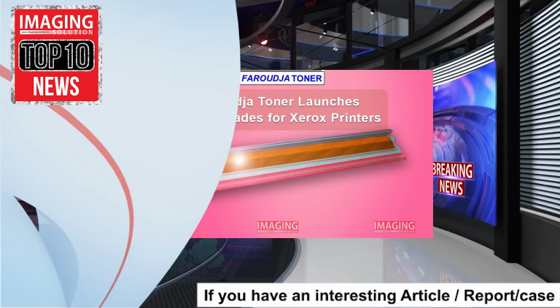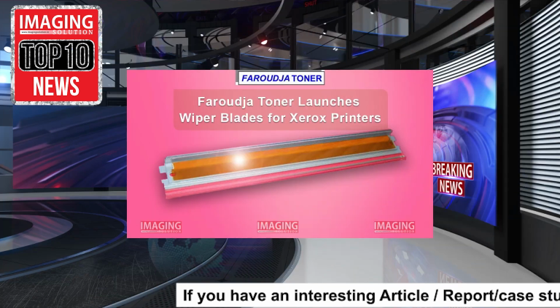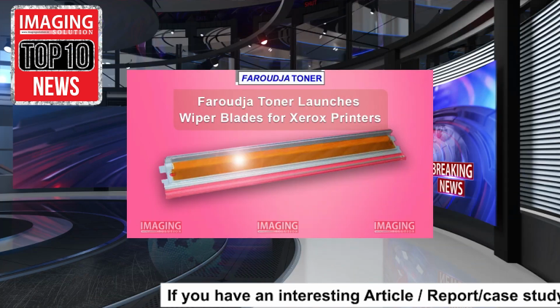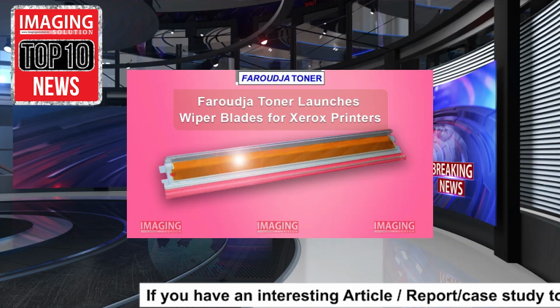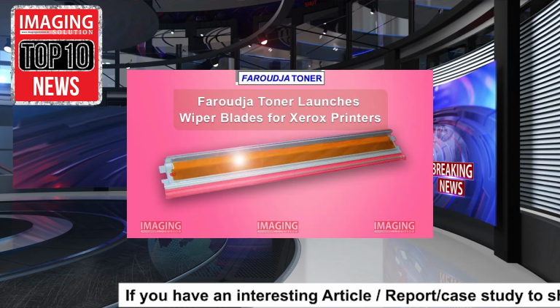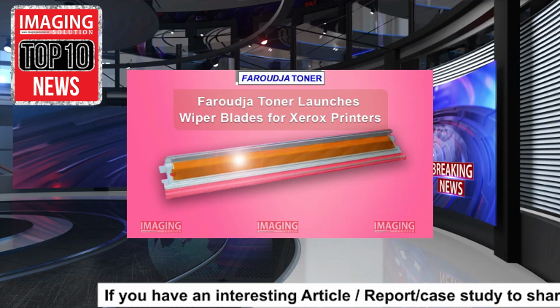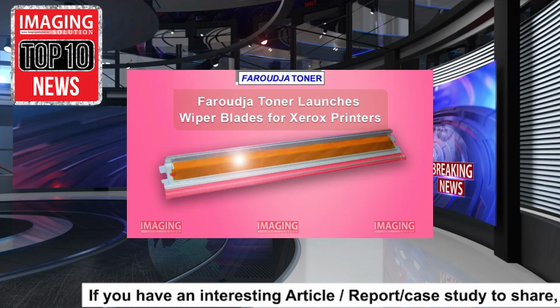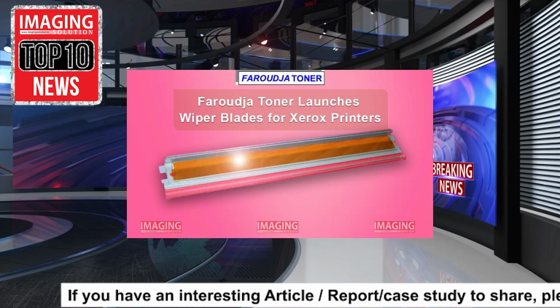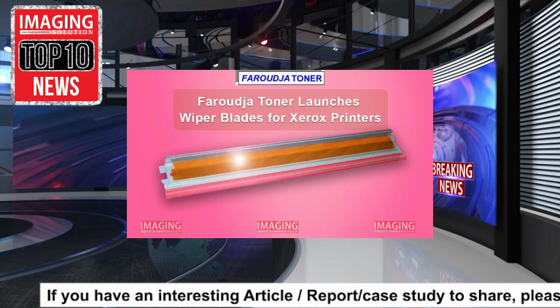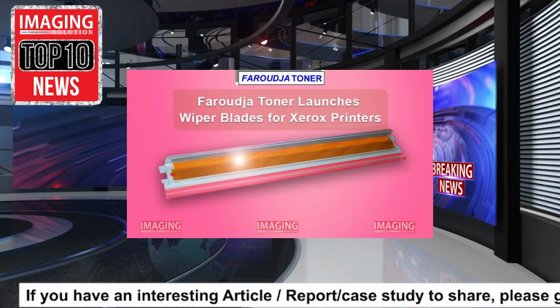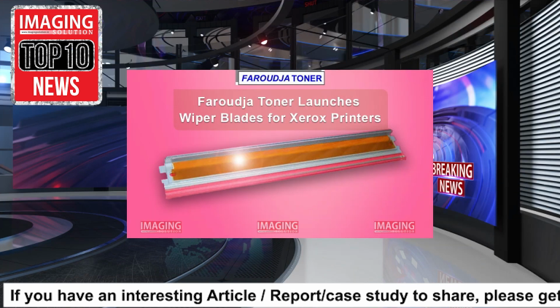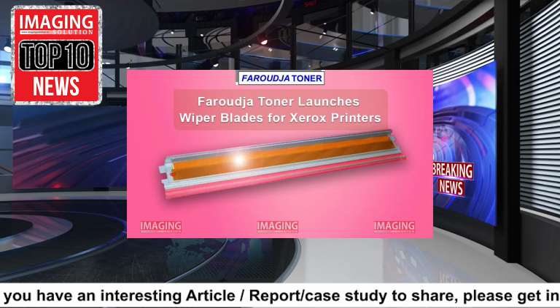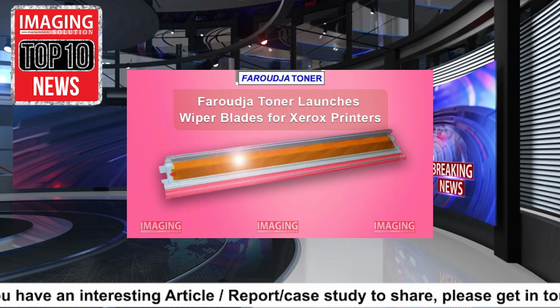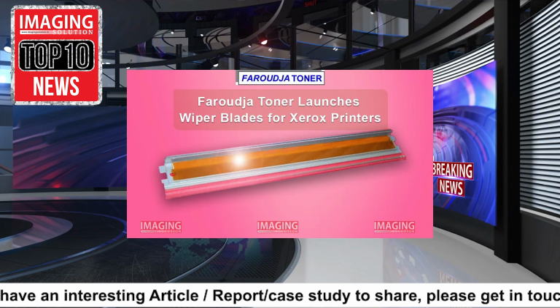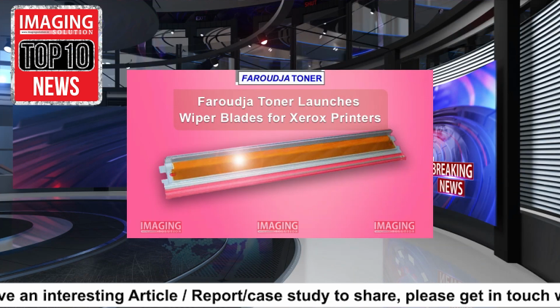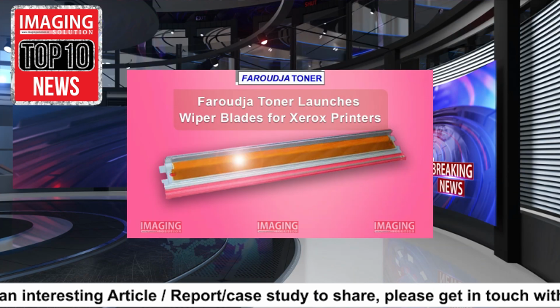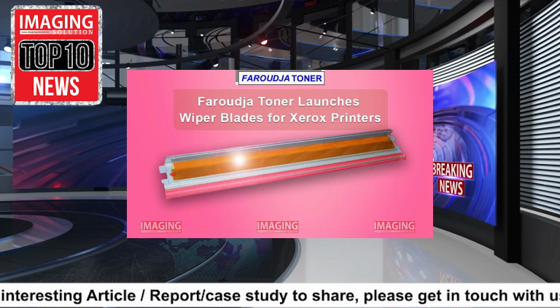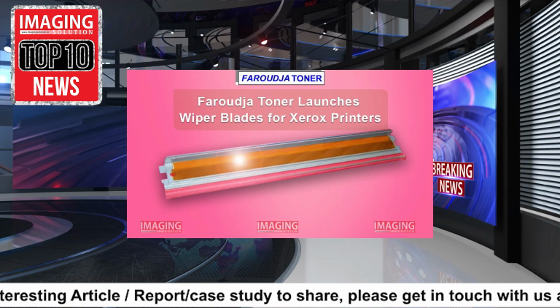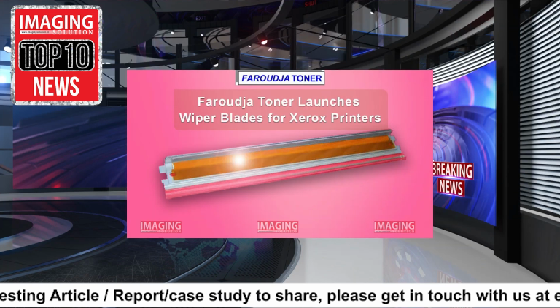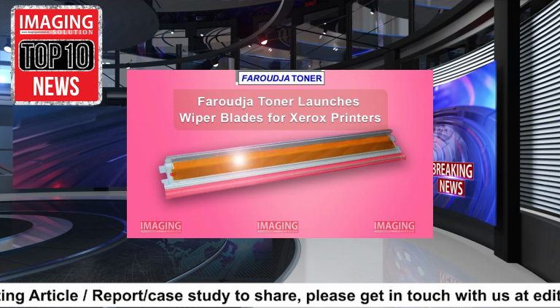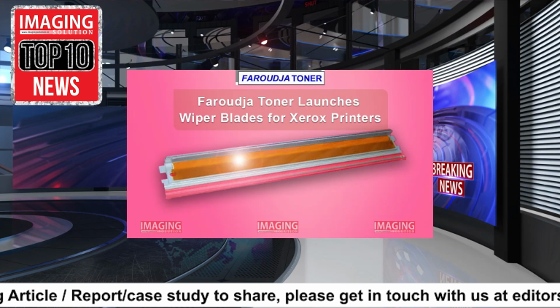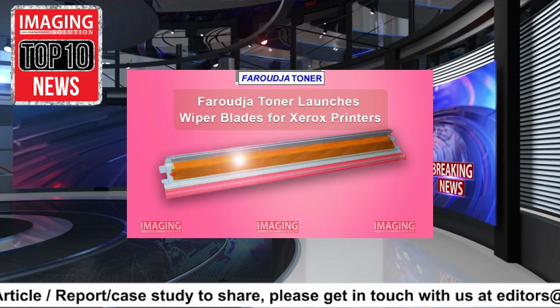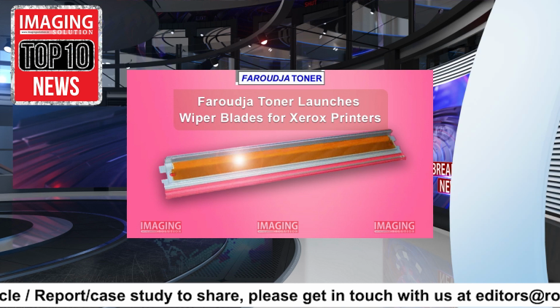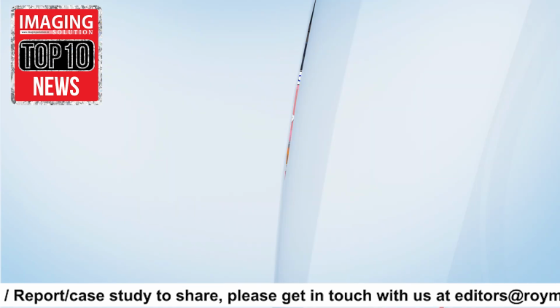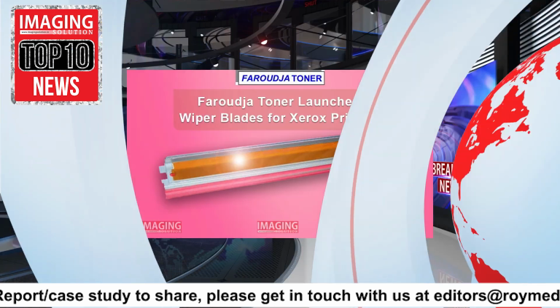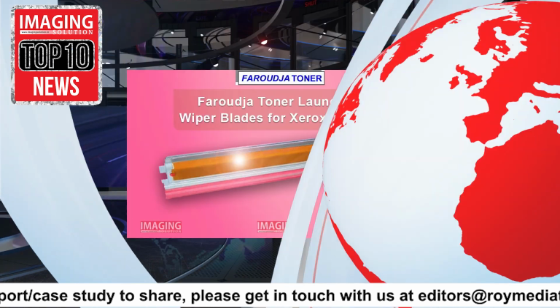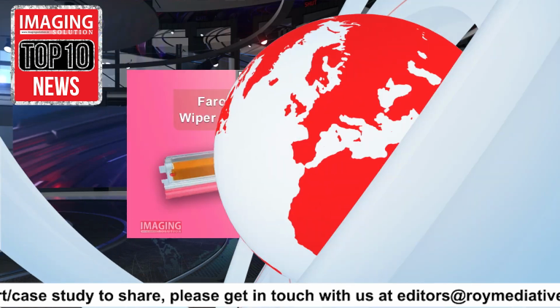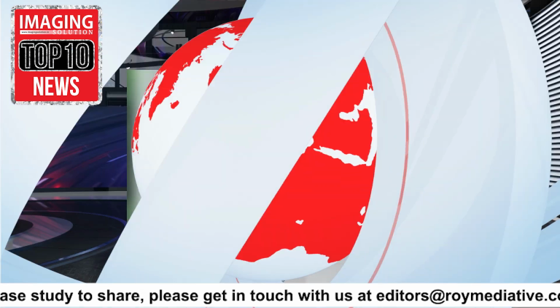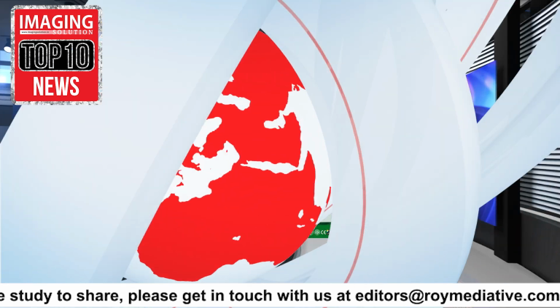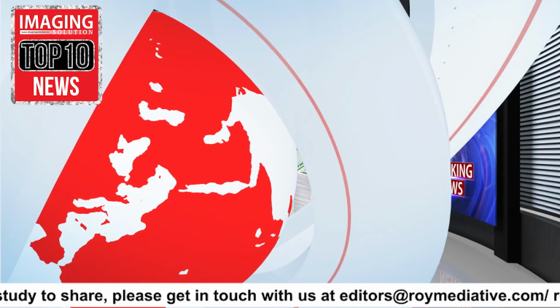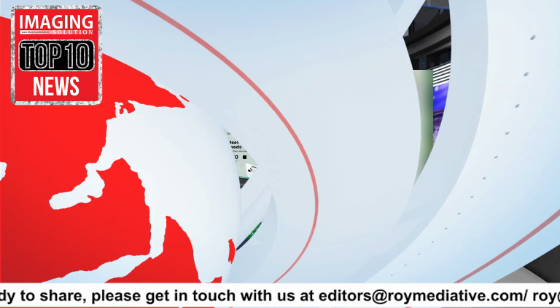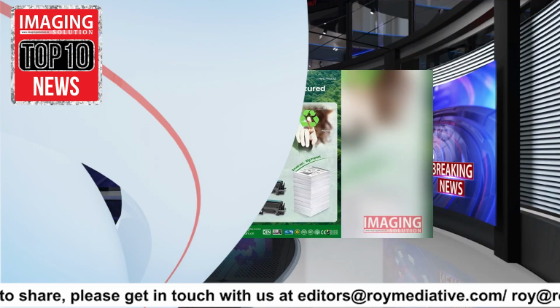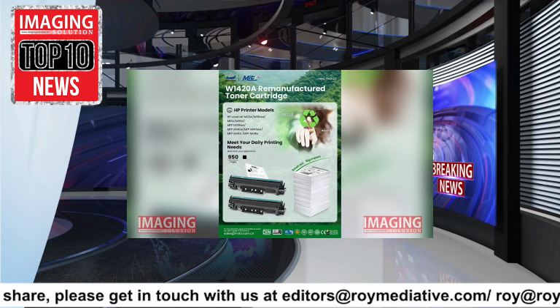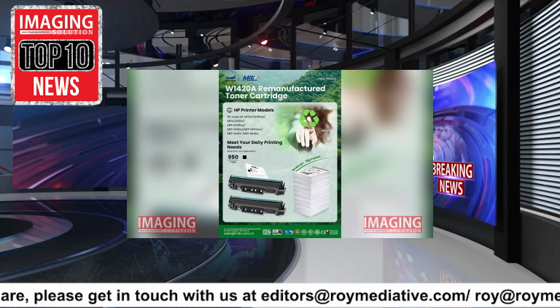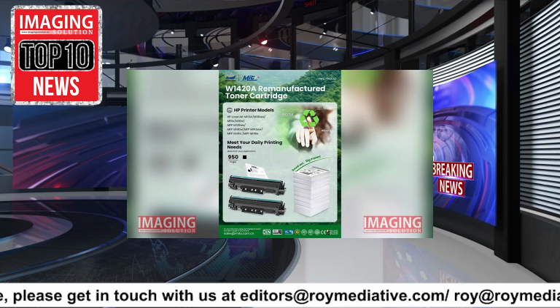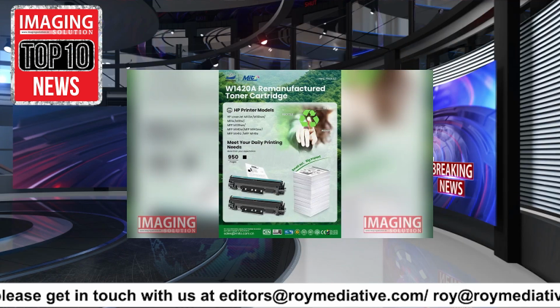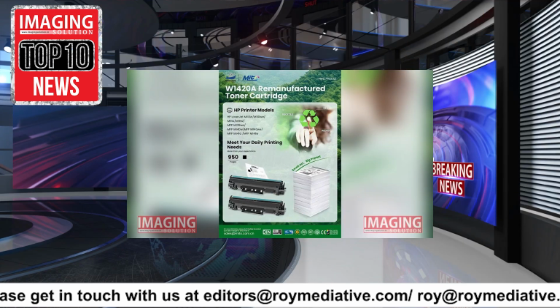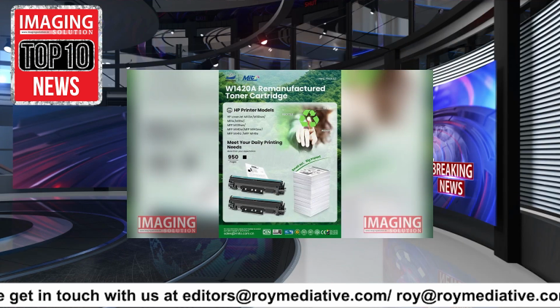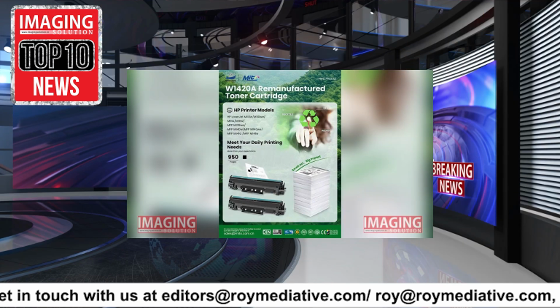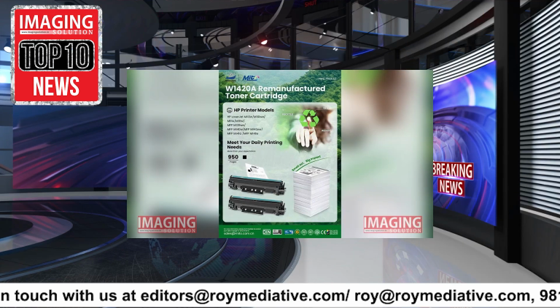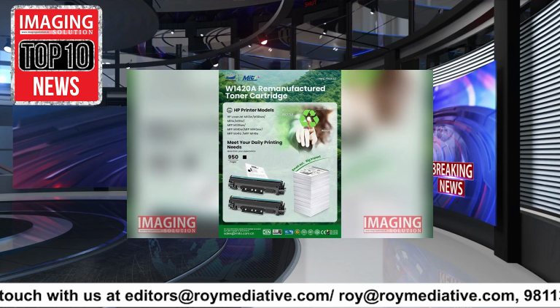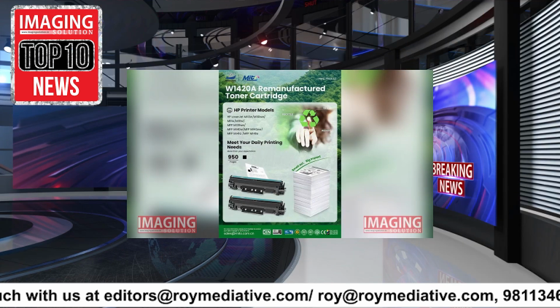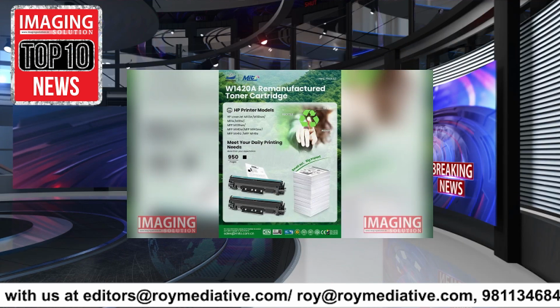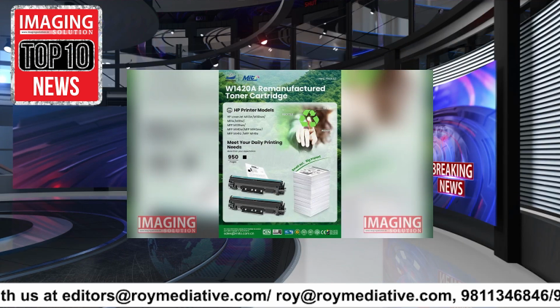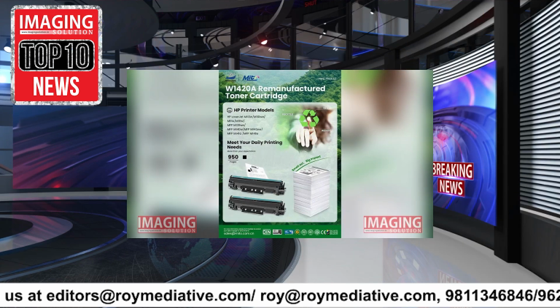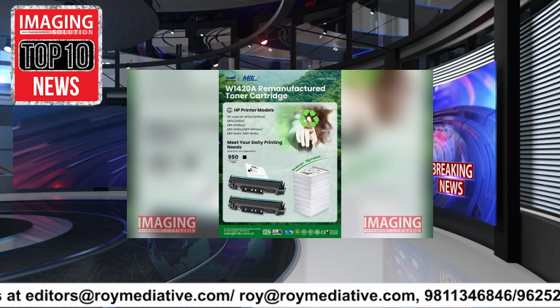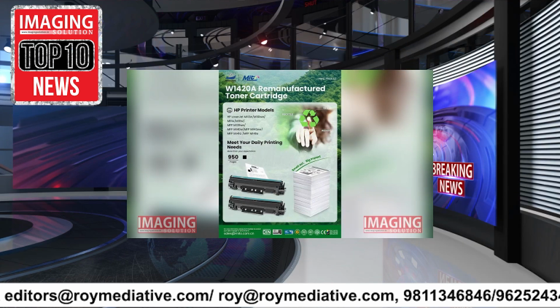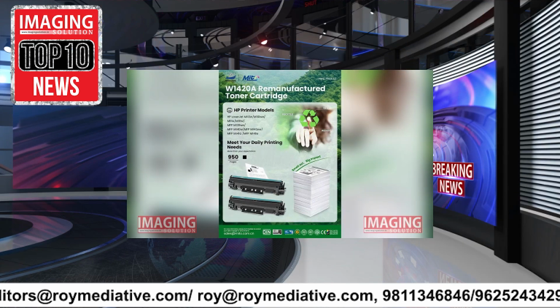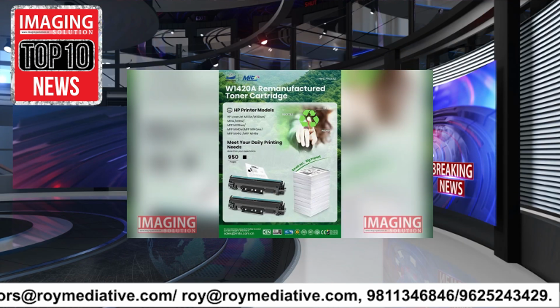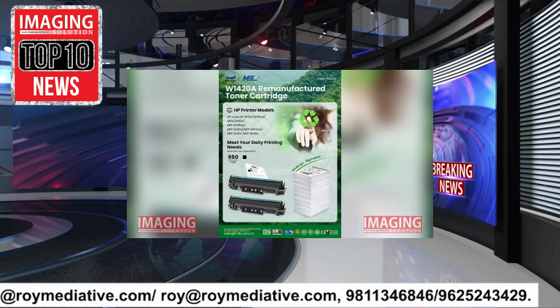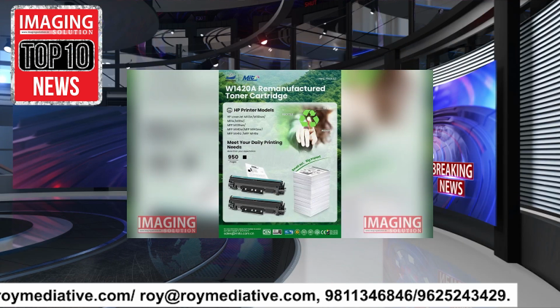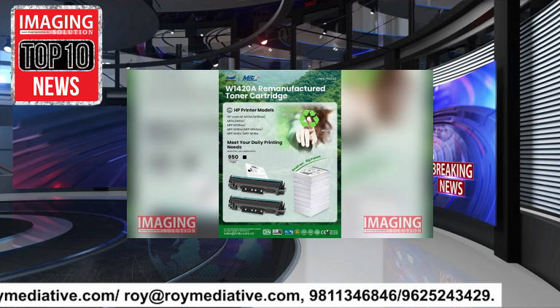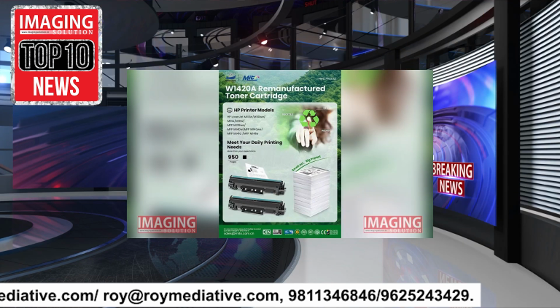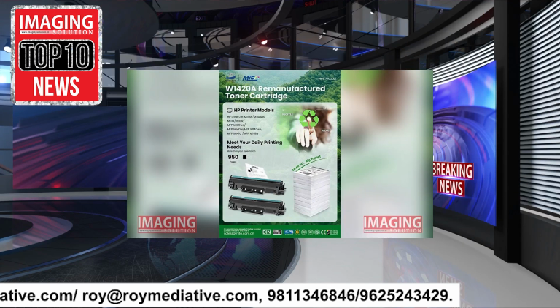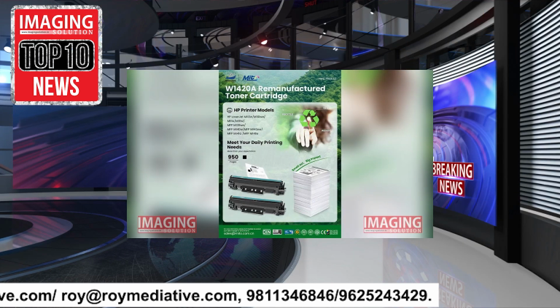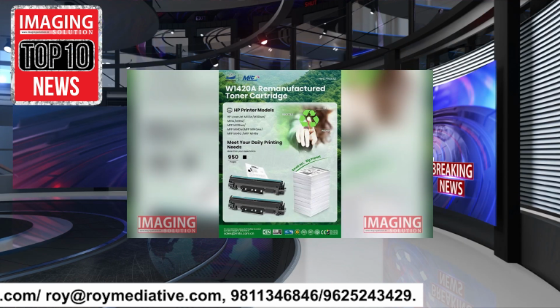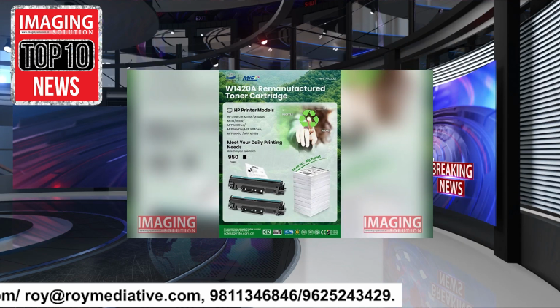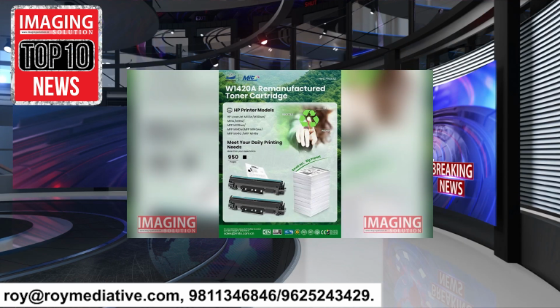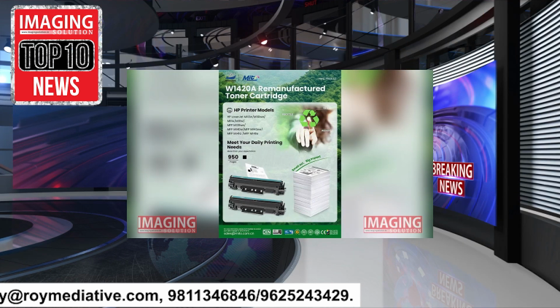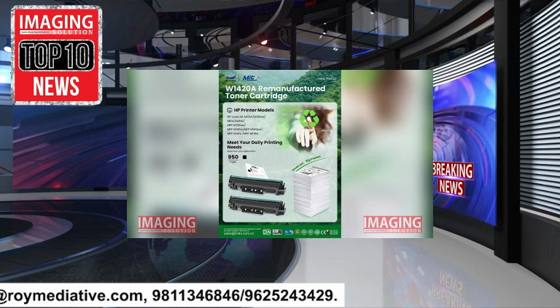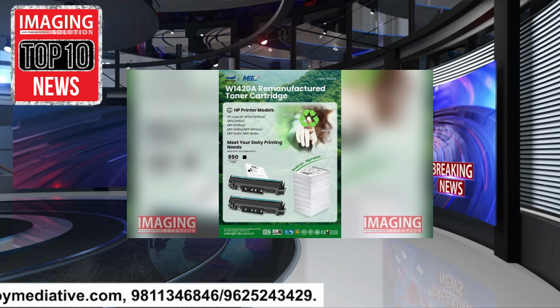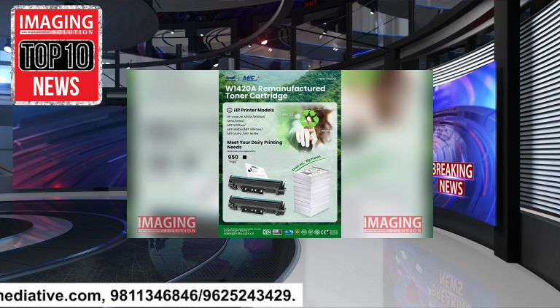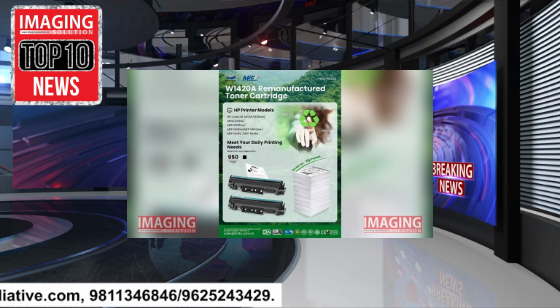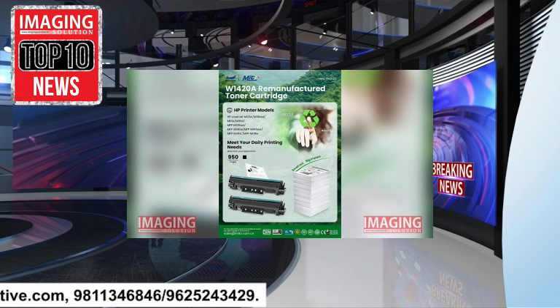Faroudja Toner launches wiper blades for Xerox printers. Mito releases new remanufactured toner cartridge for HP printers.